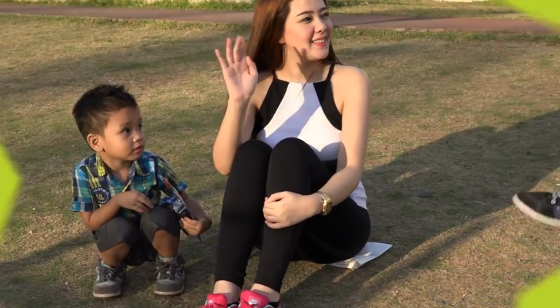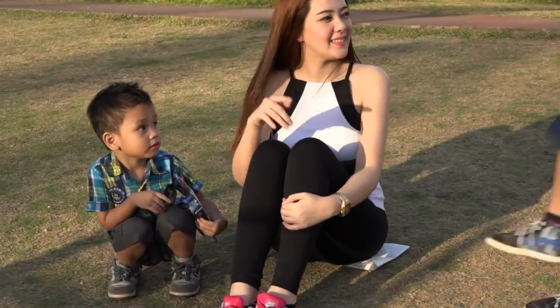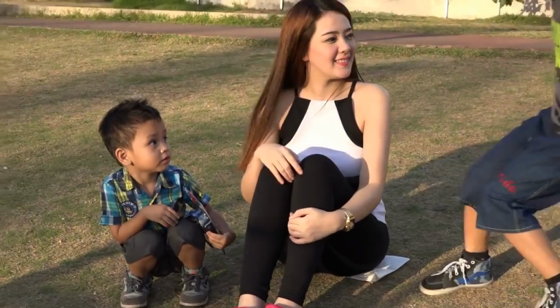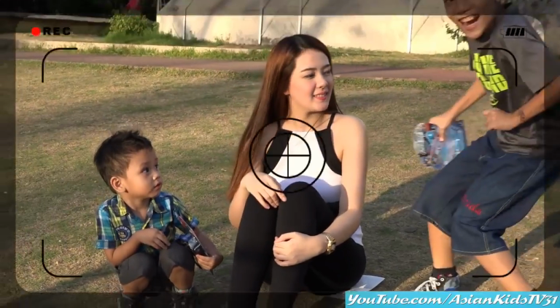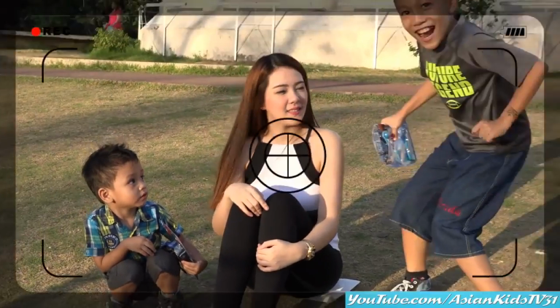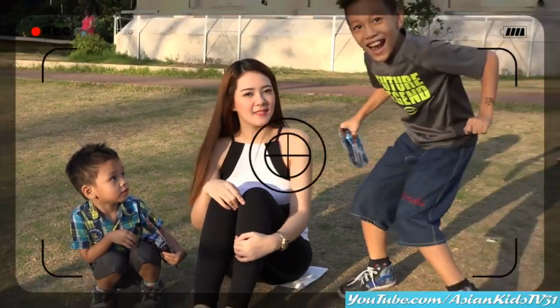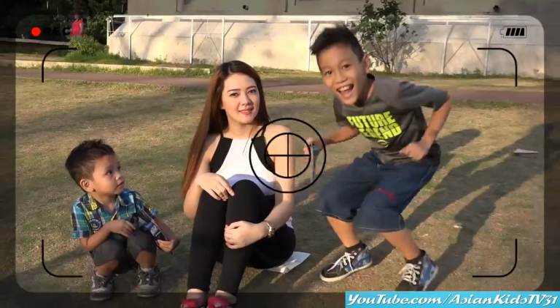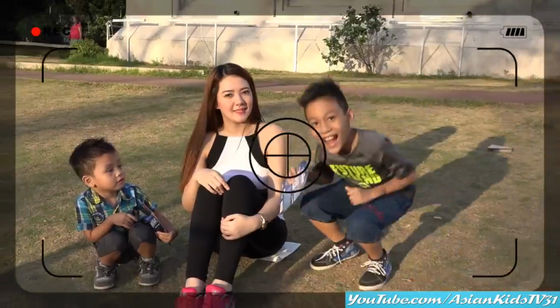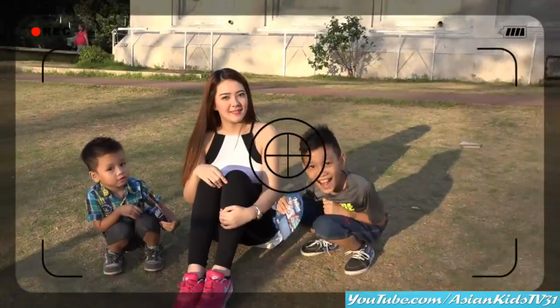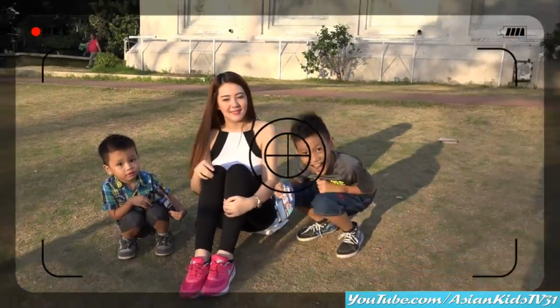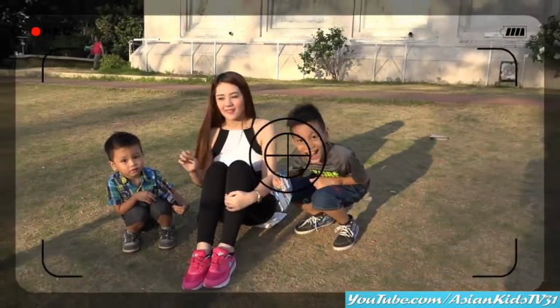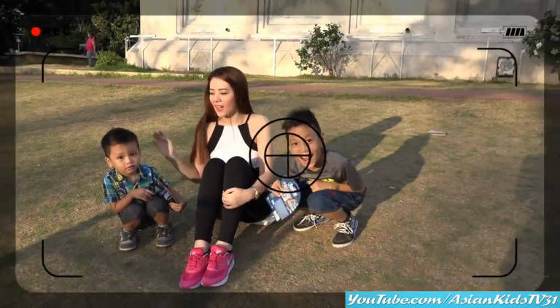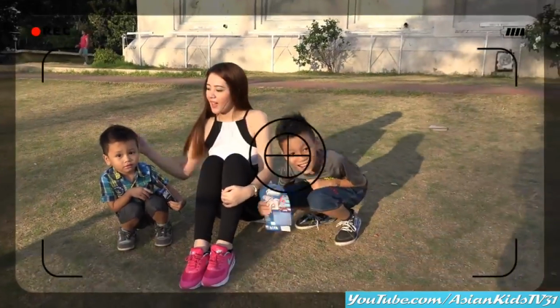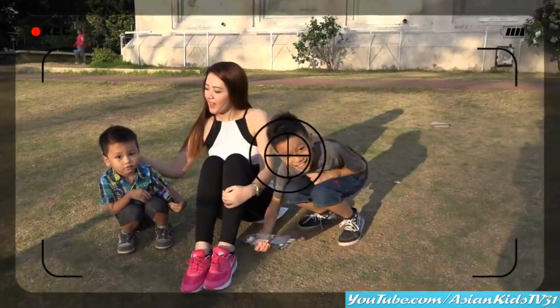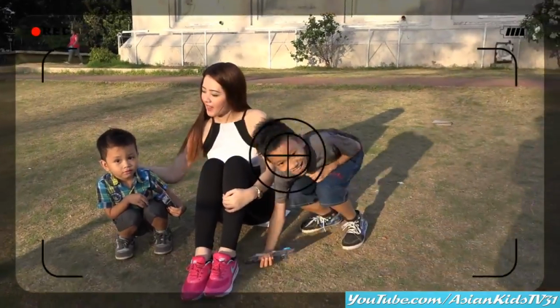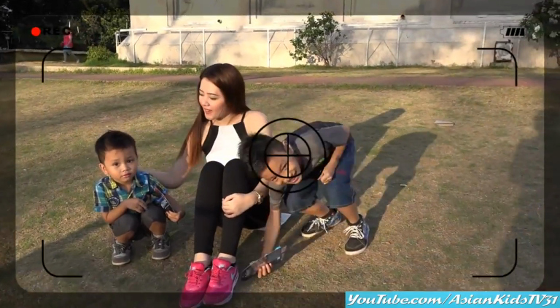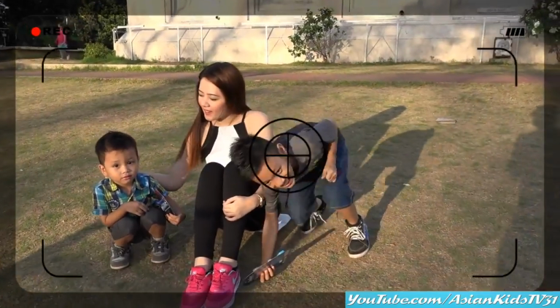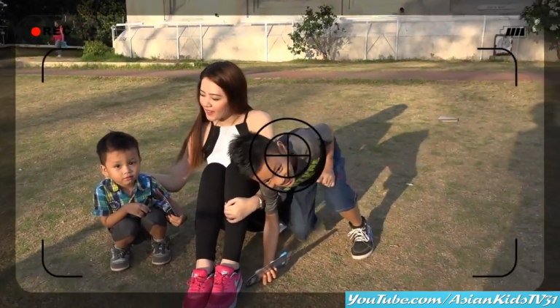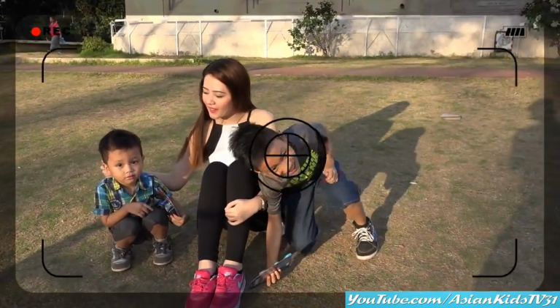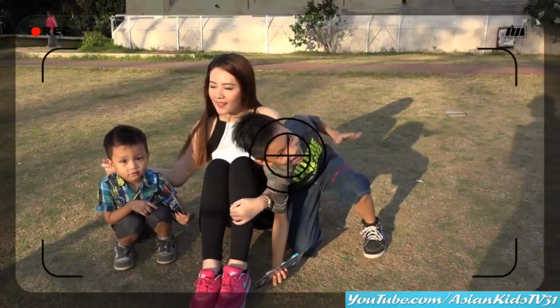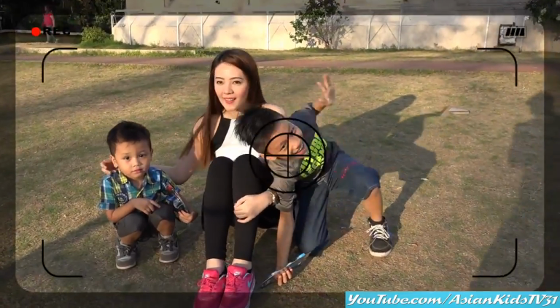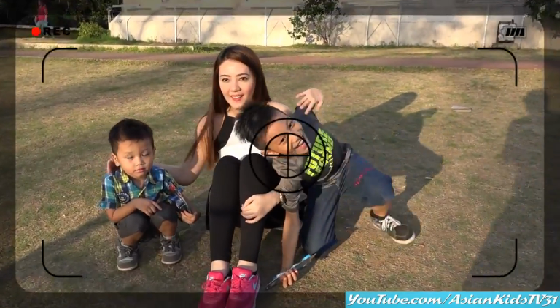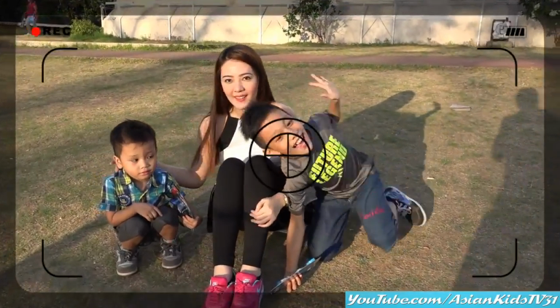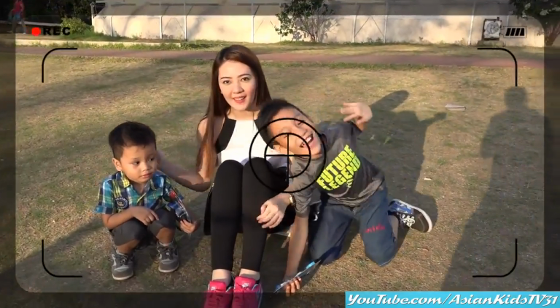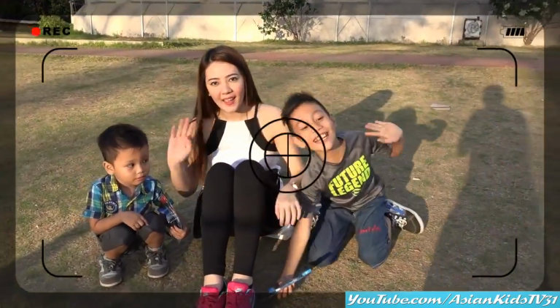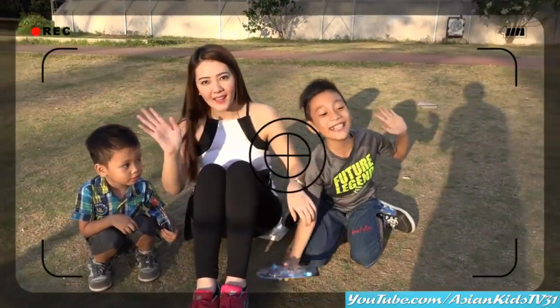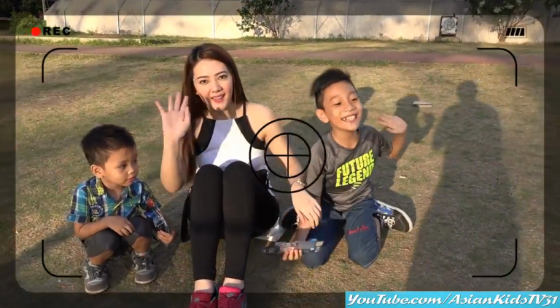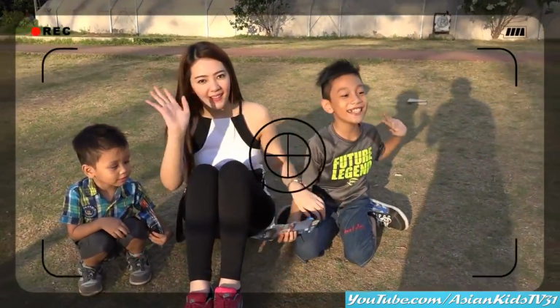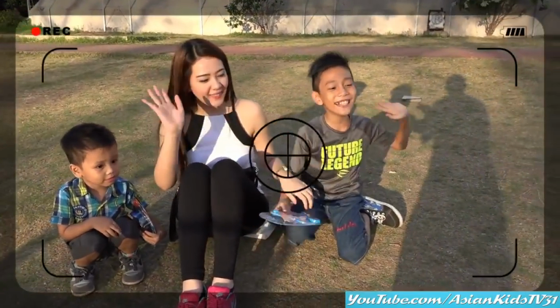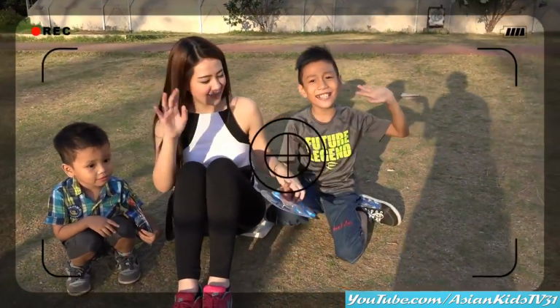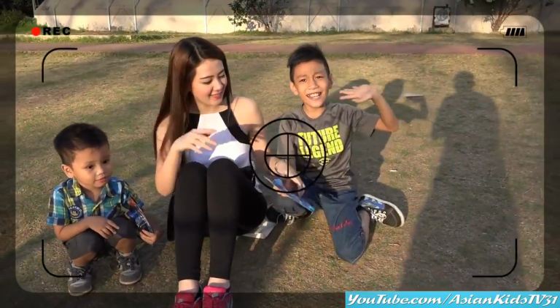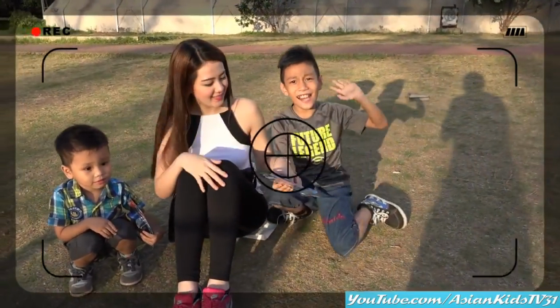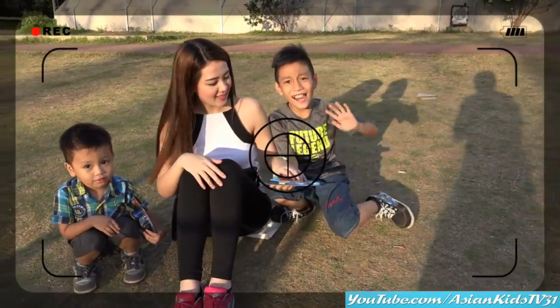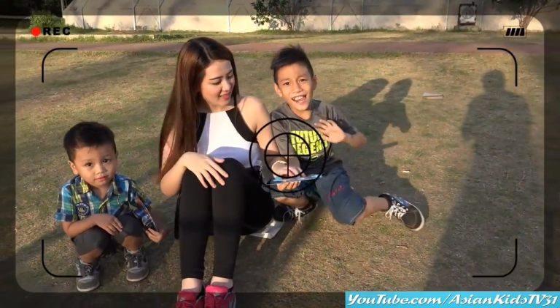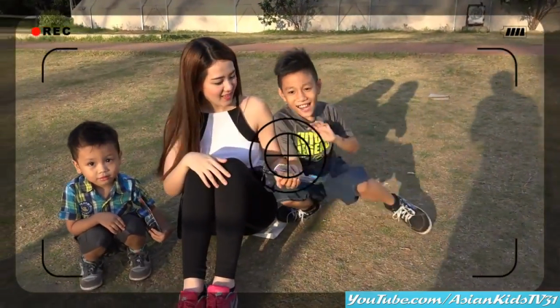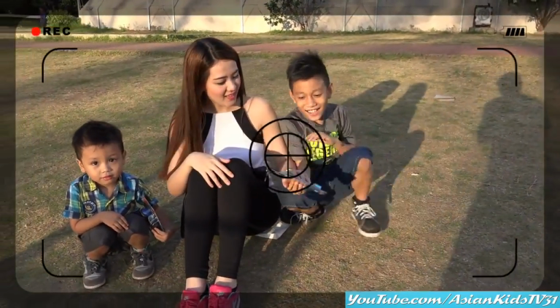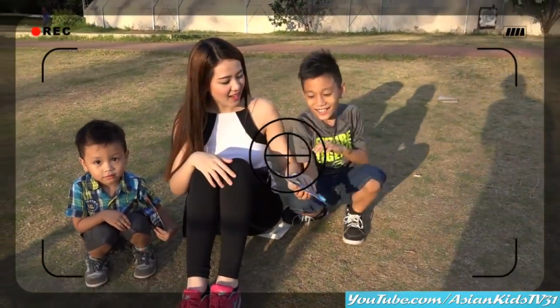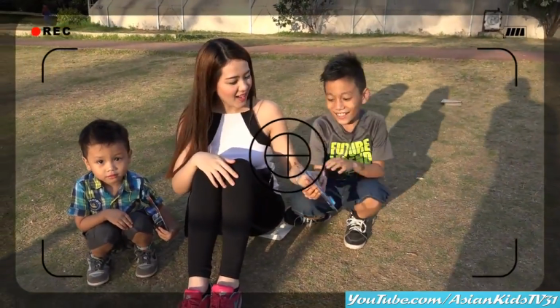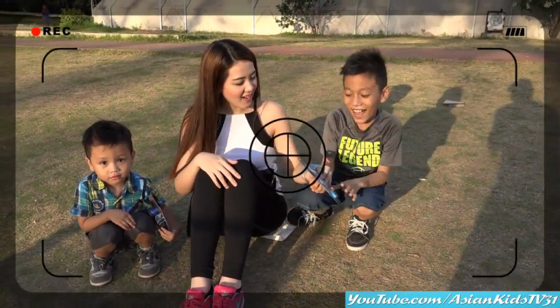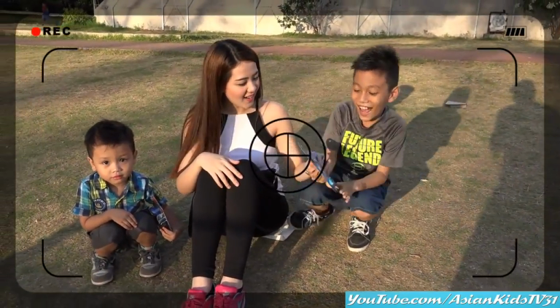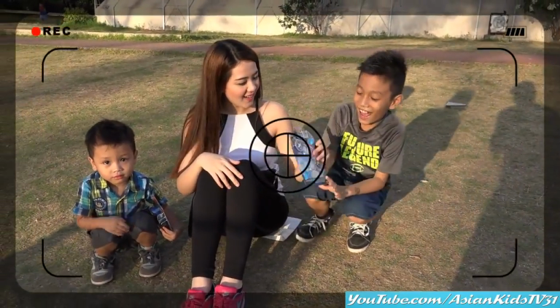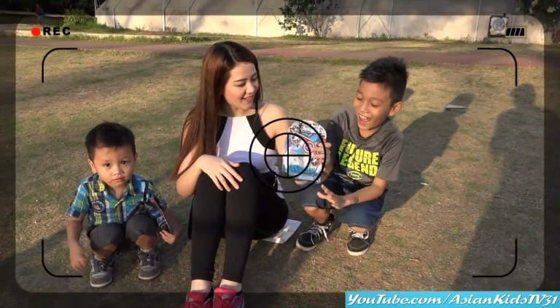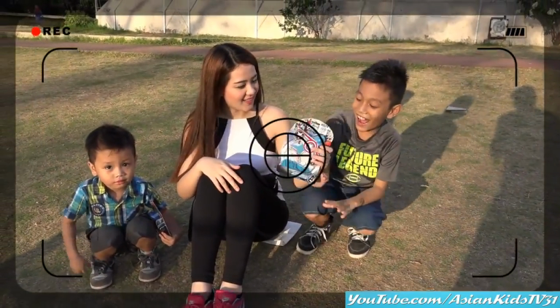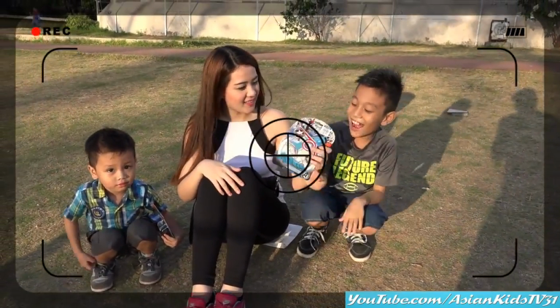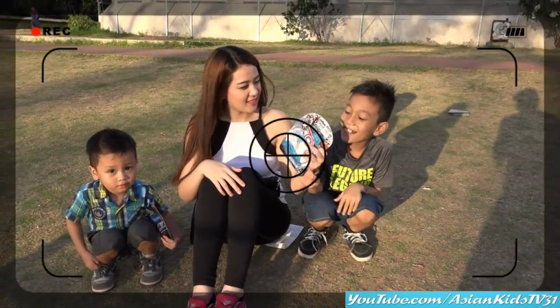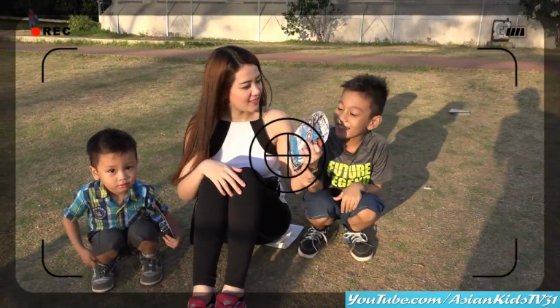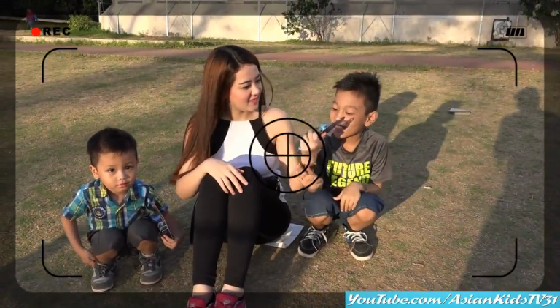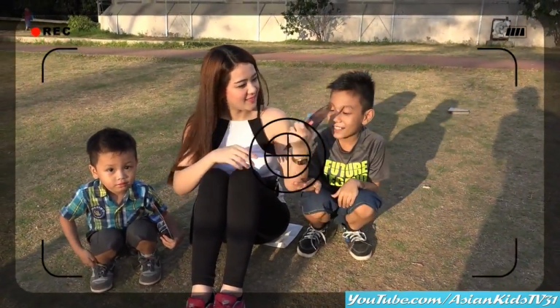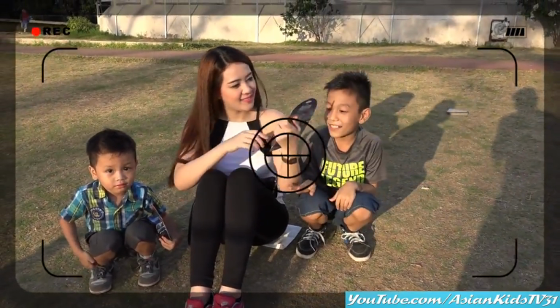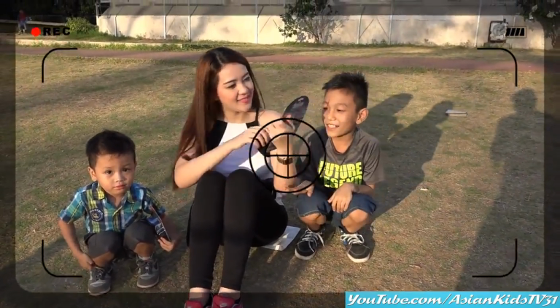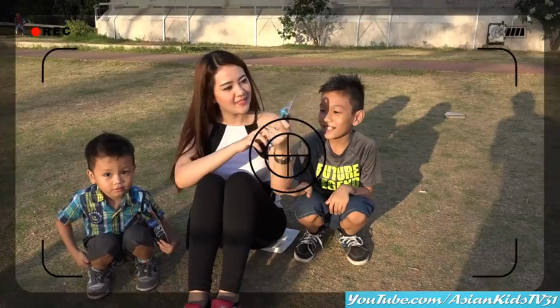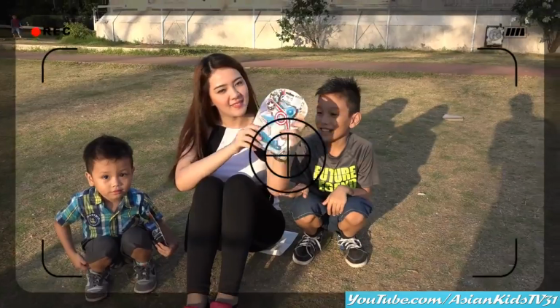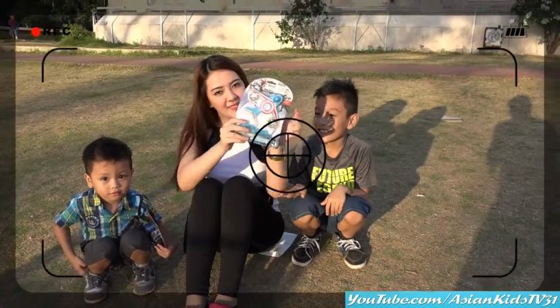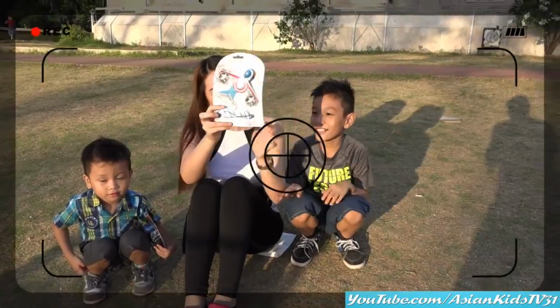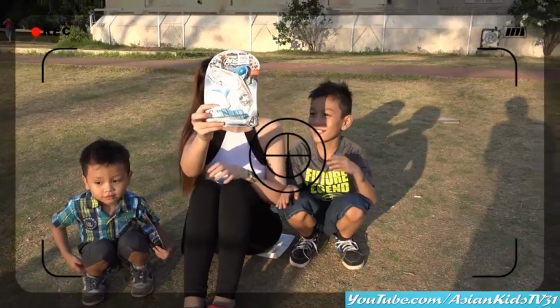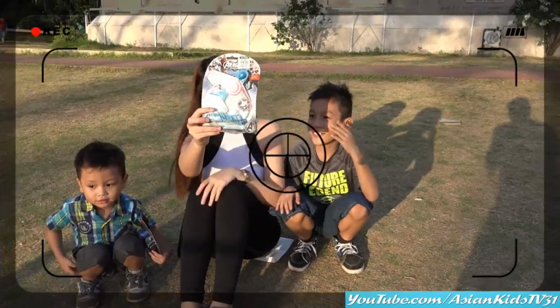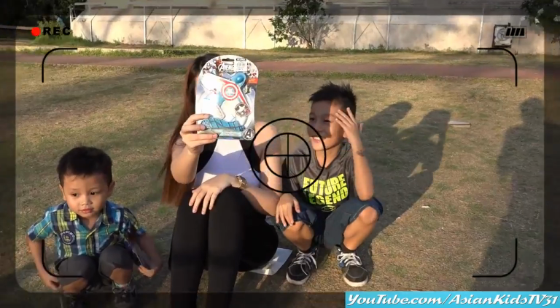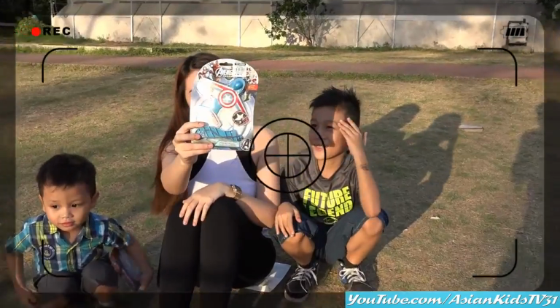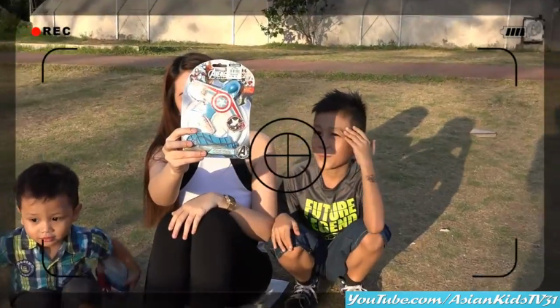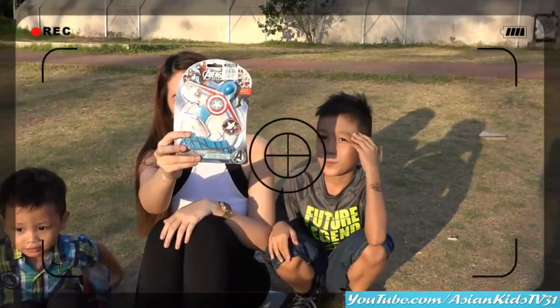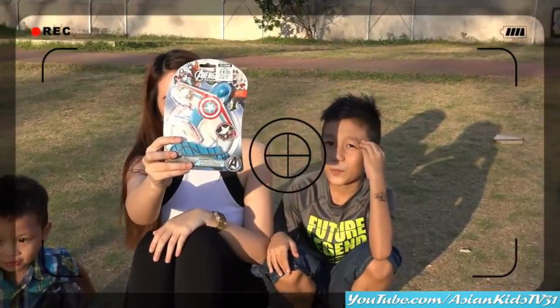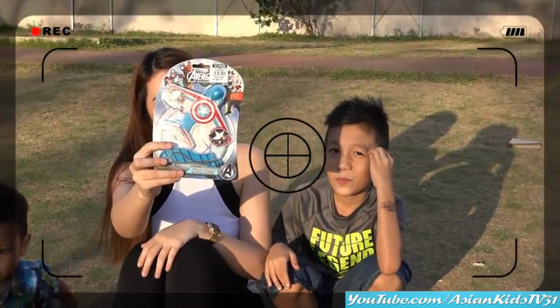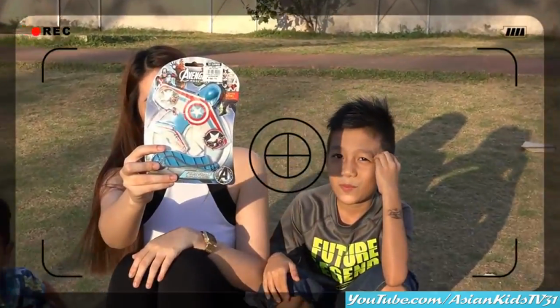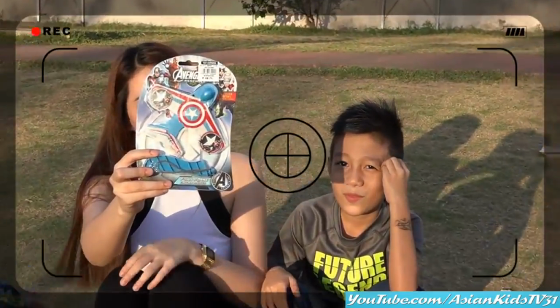Hello, Ethan! Hi, Ronsel! Wow, you have a new toy? Yeah! Can I see it? Wow, what's that?